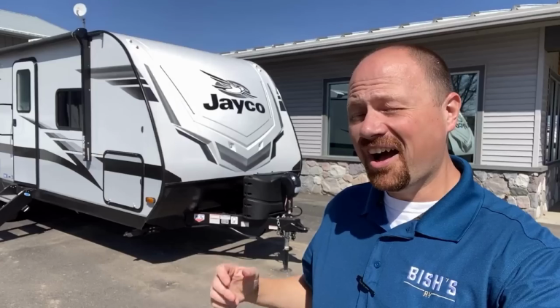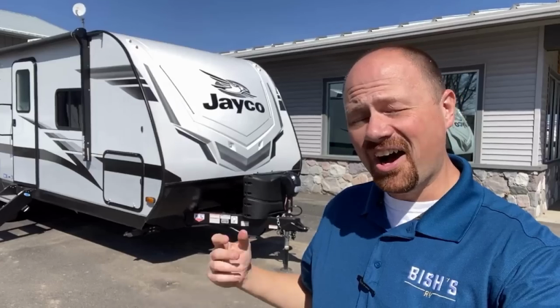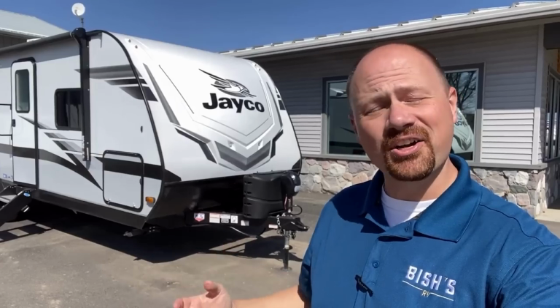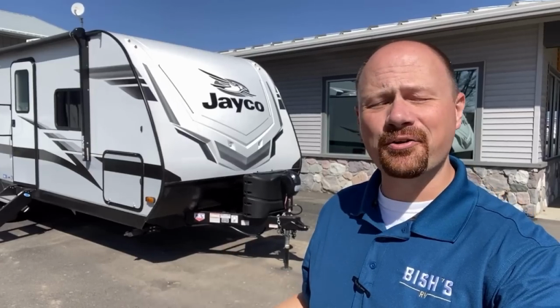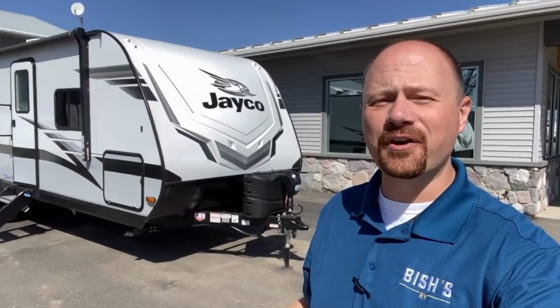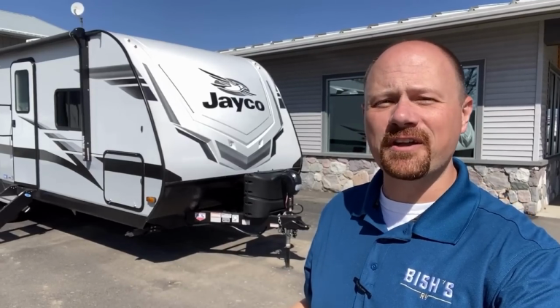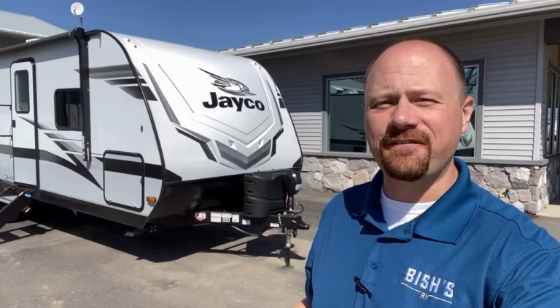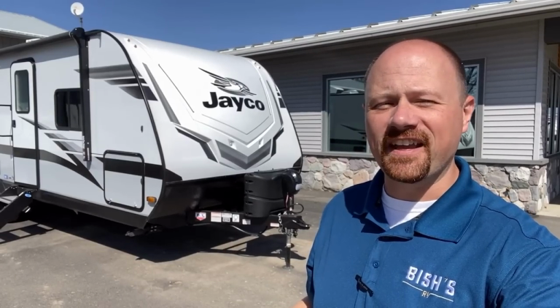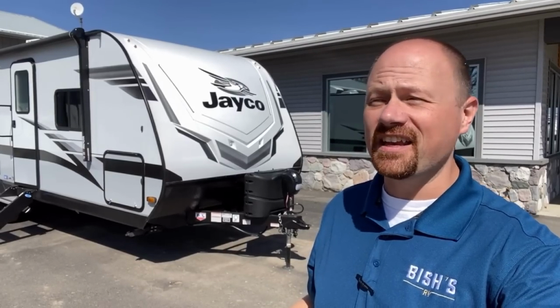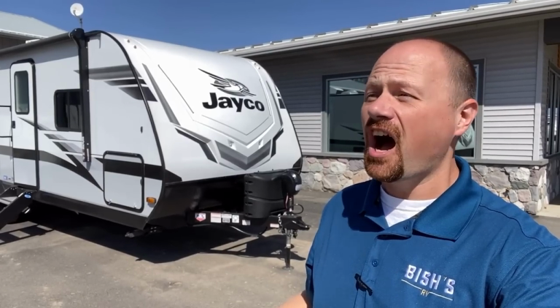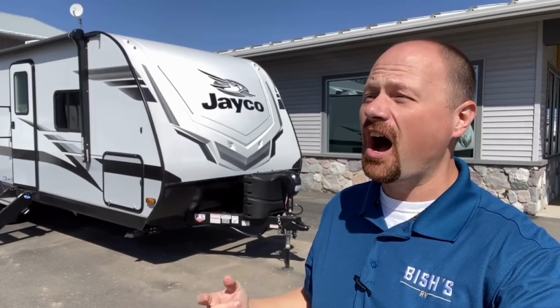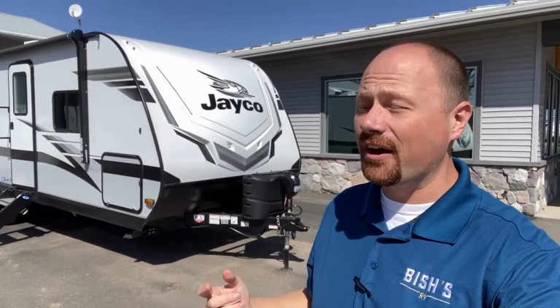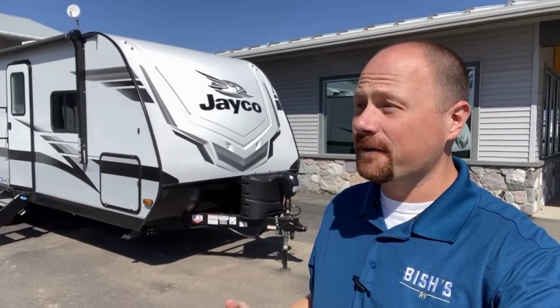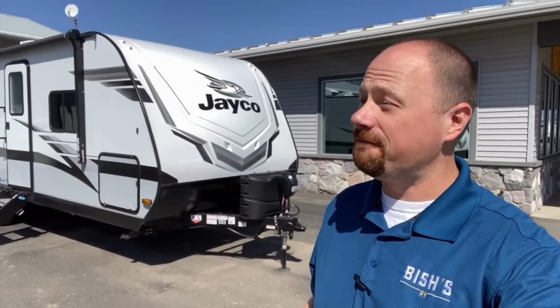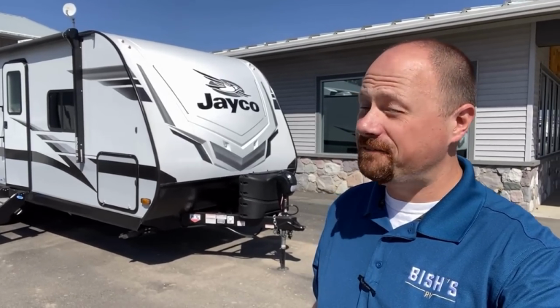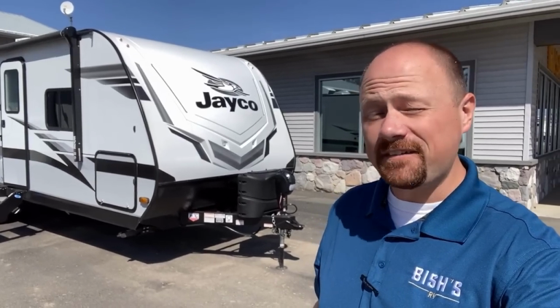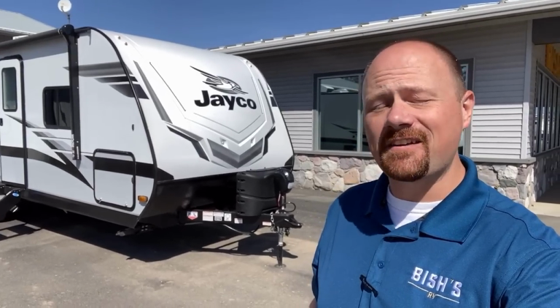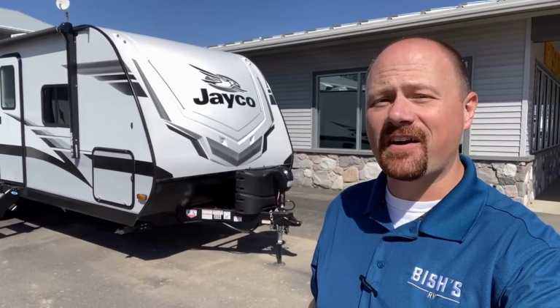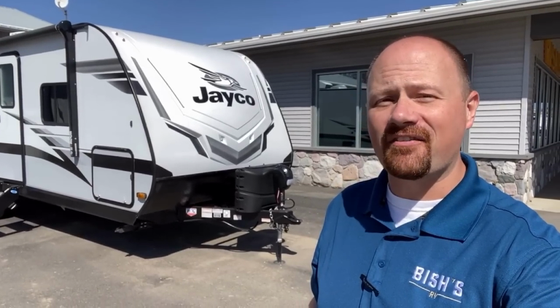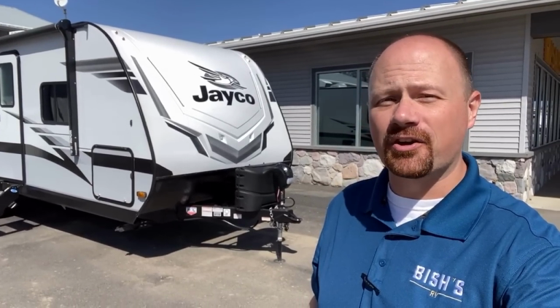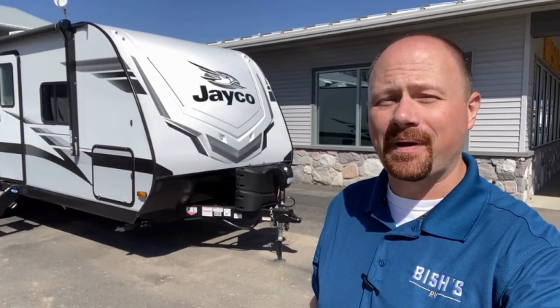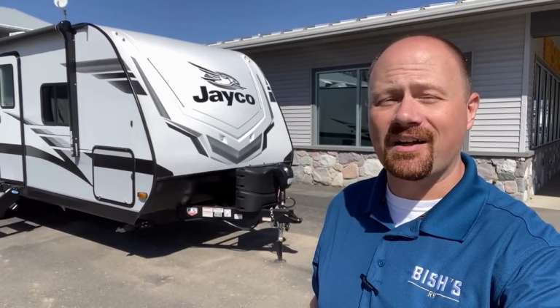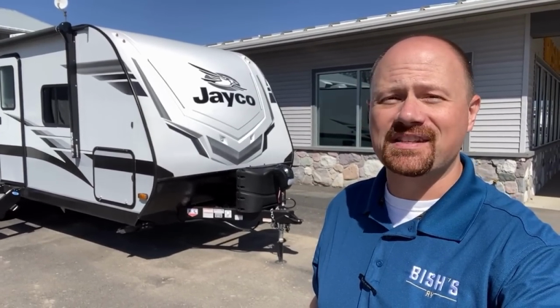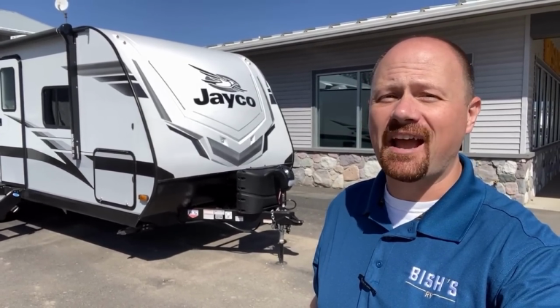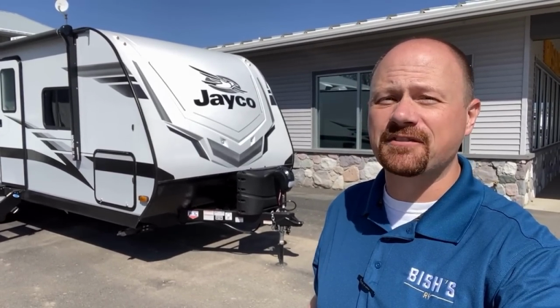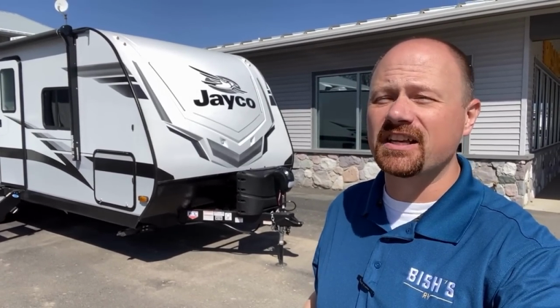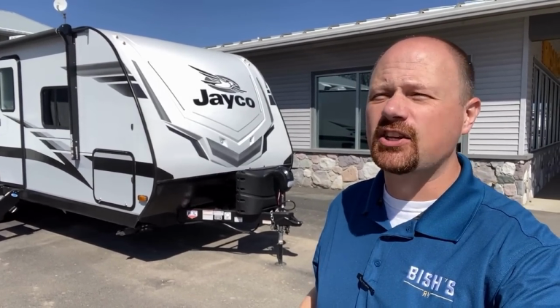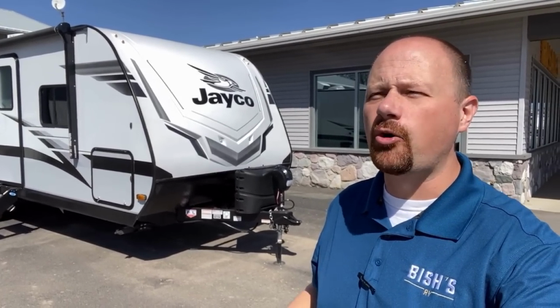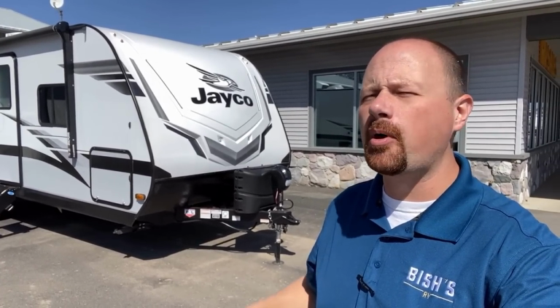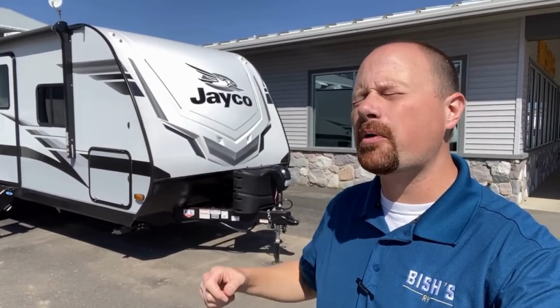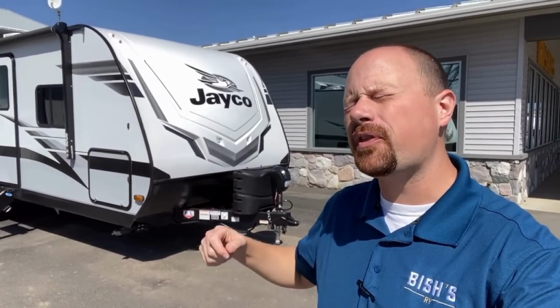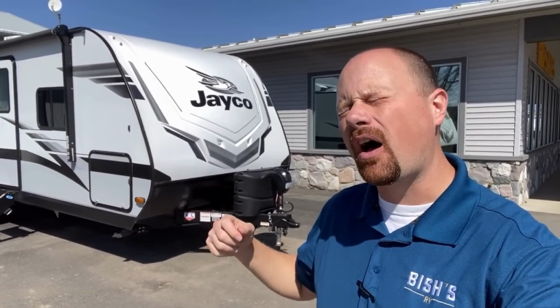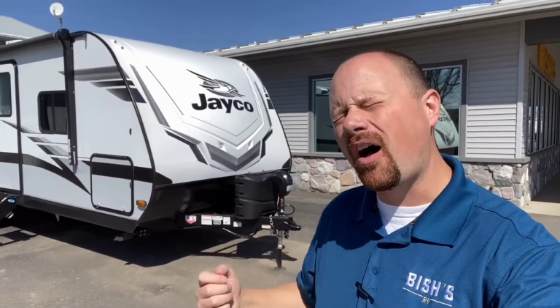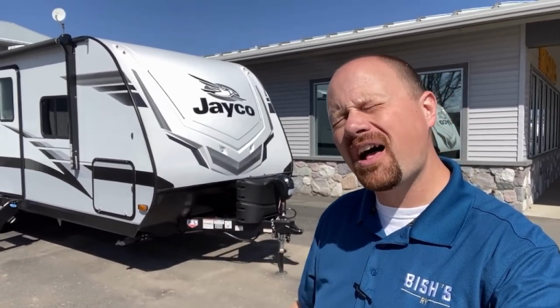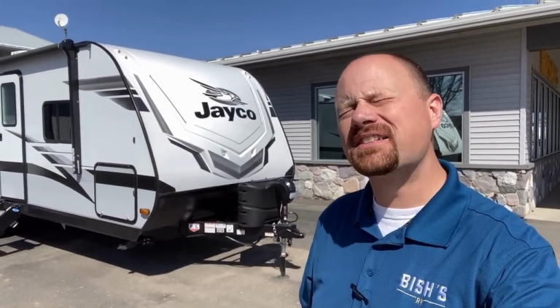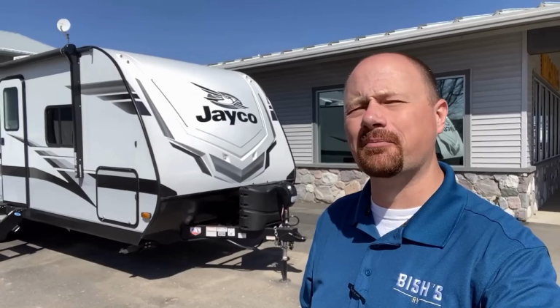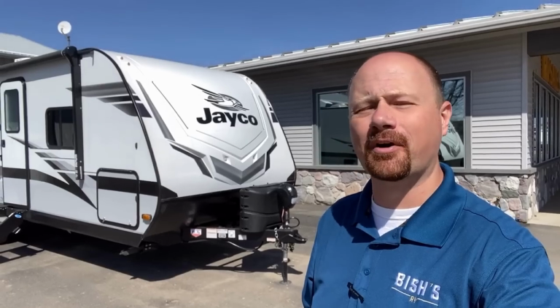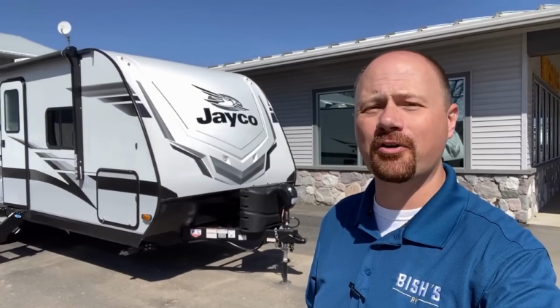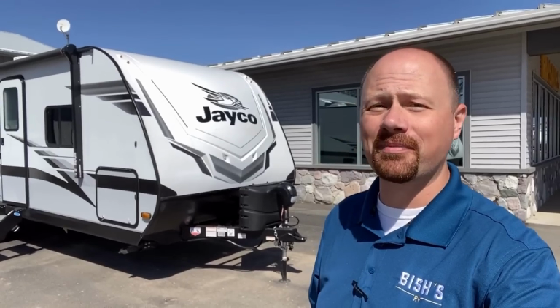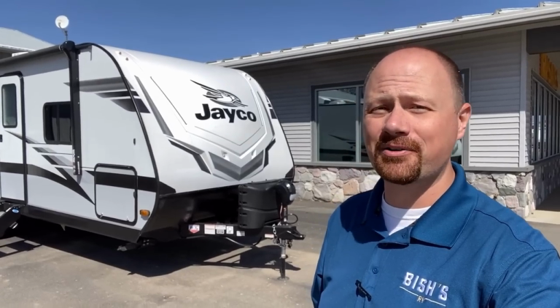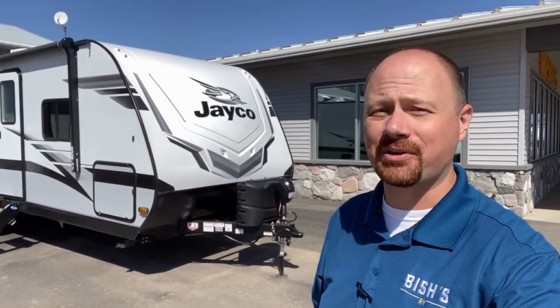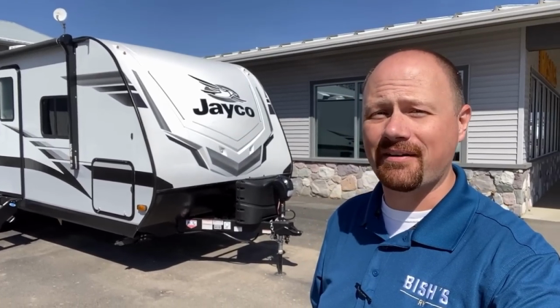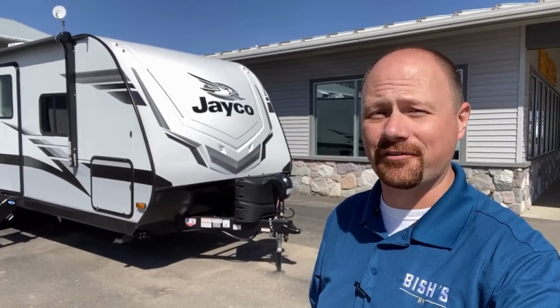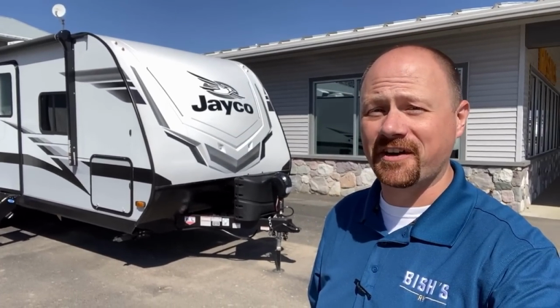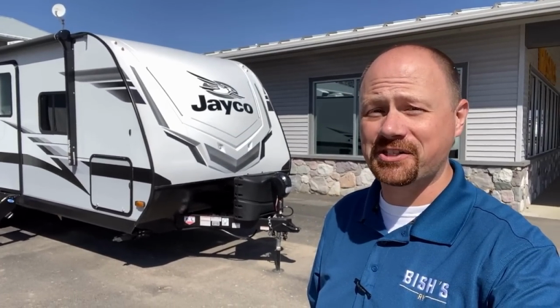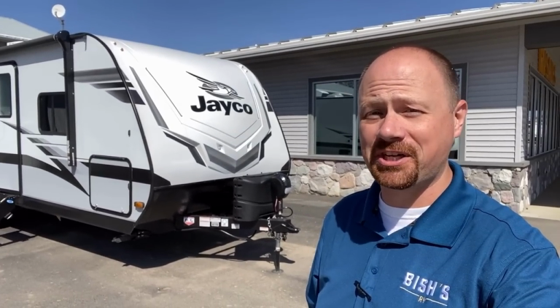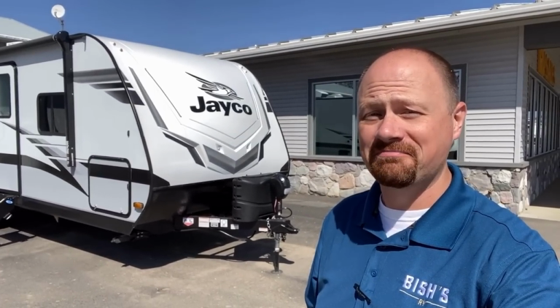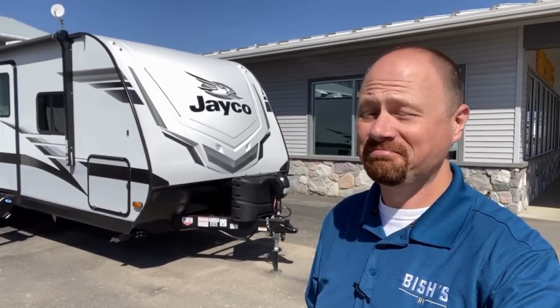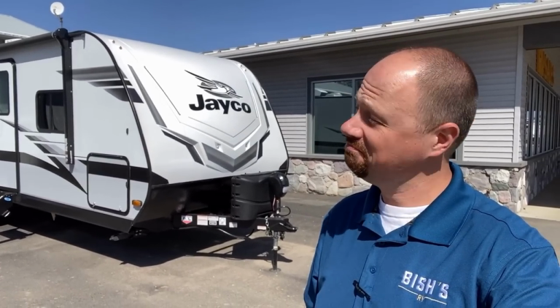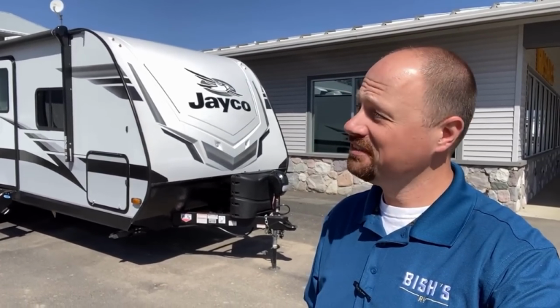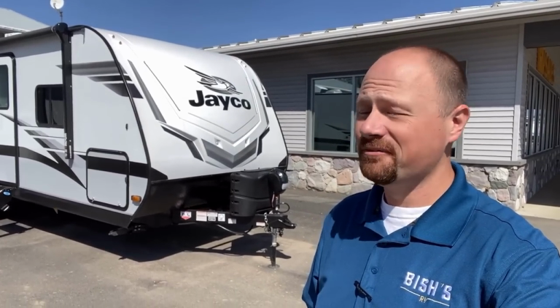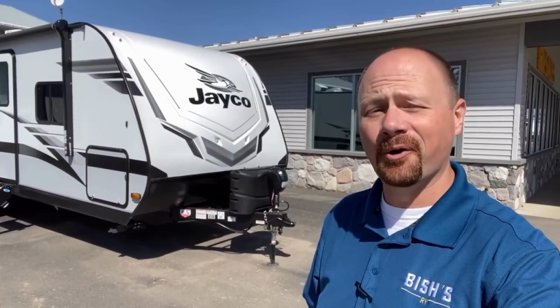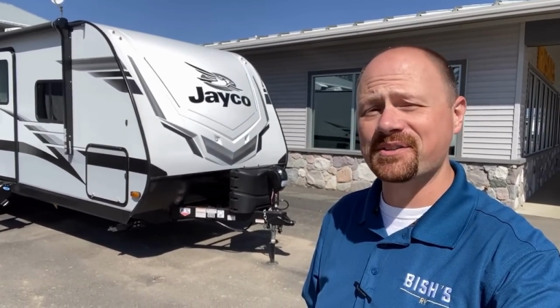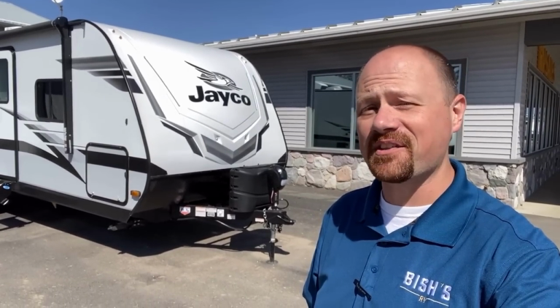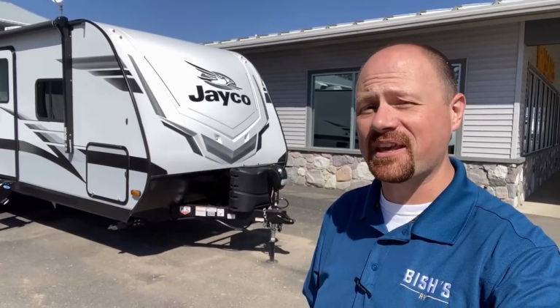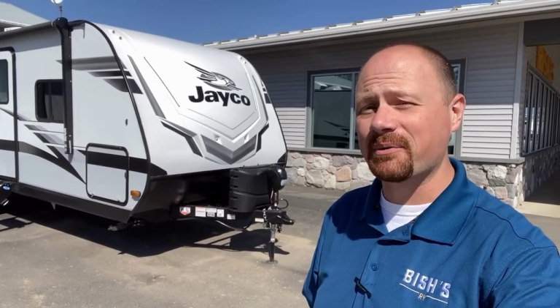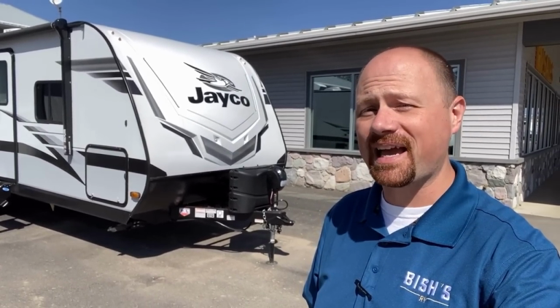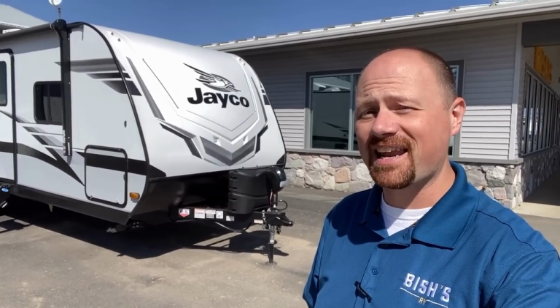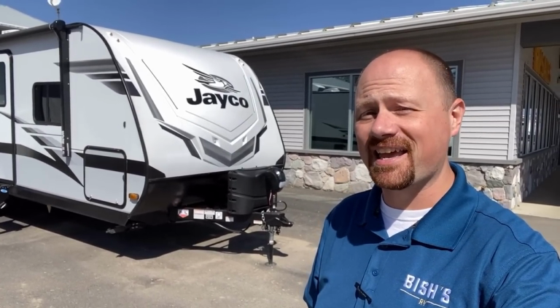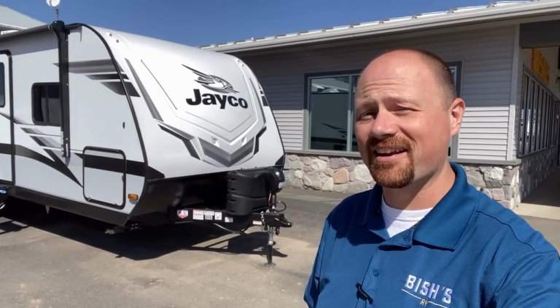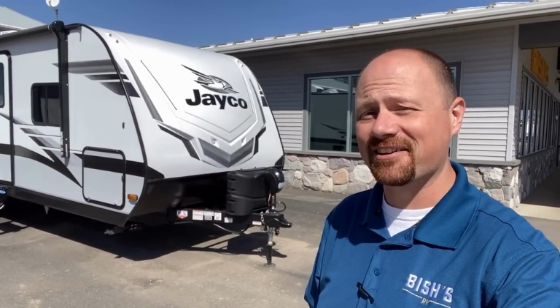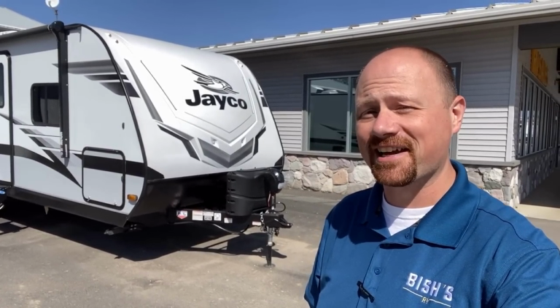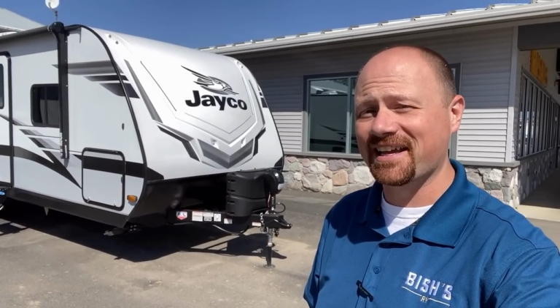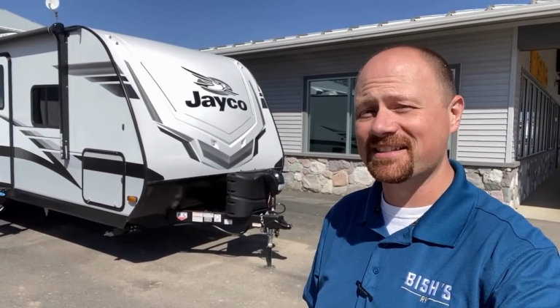Under 30 feet, under 5,500 pounds, half-ton towable with awesome road mode travel function. Folks, I think we got a hit on our hands.